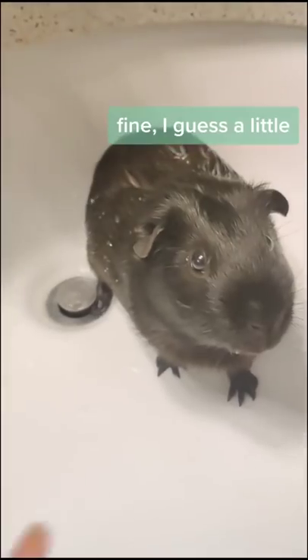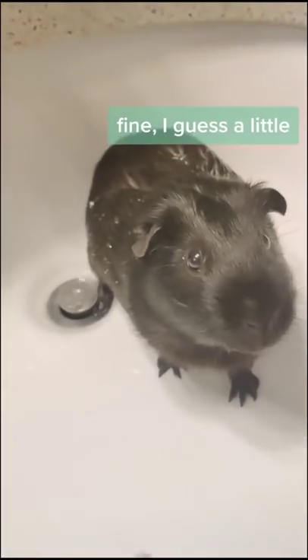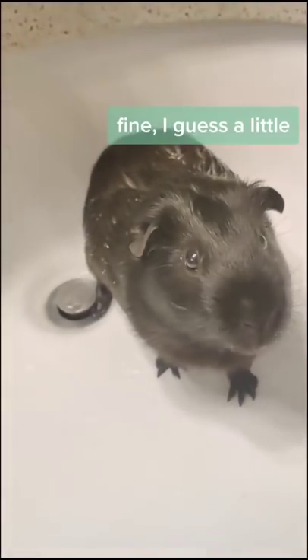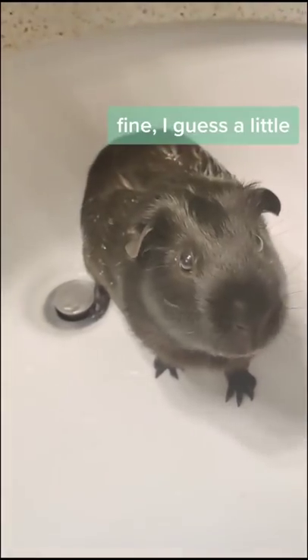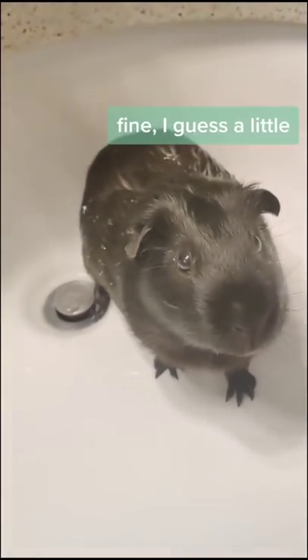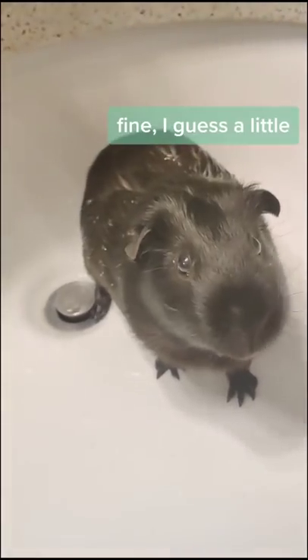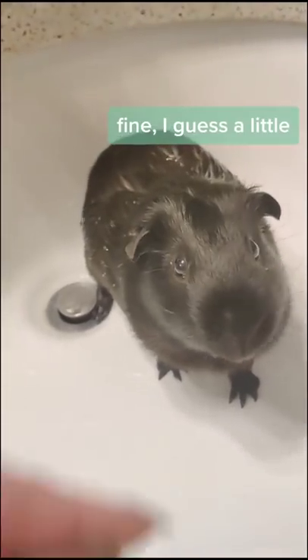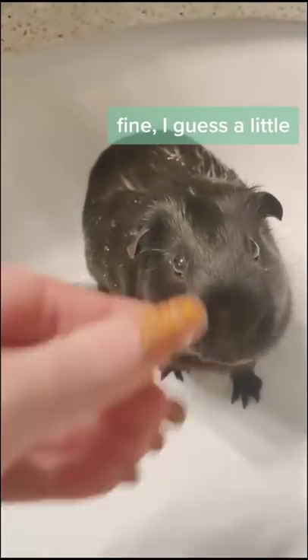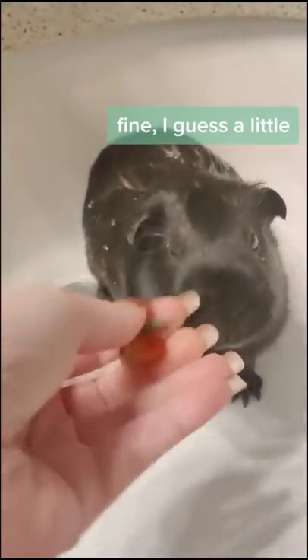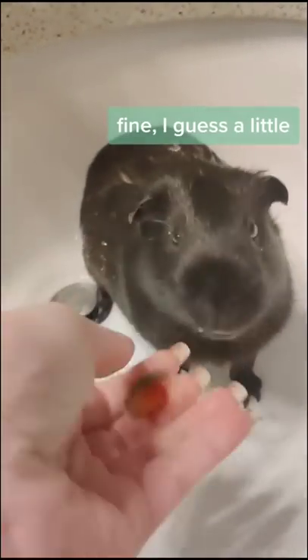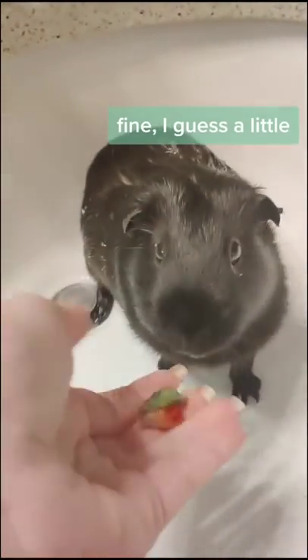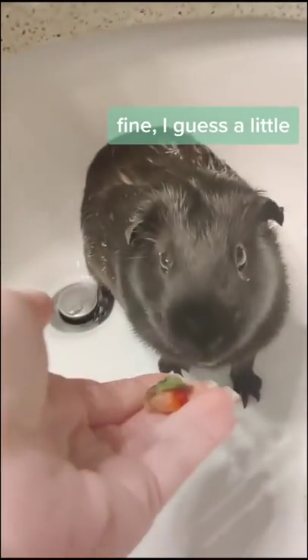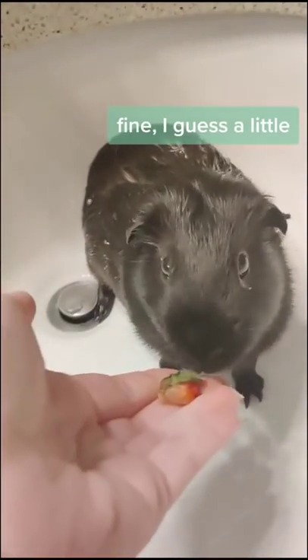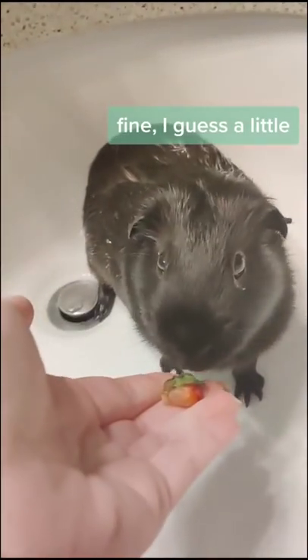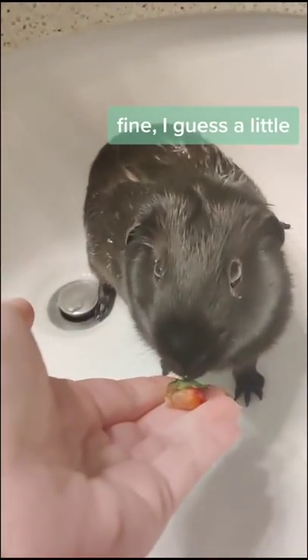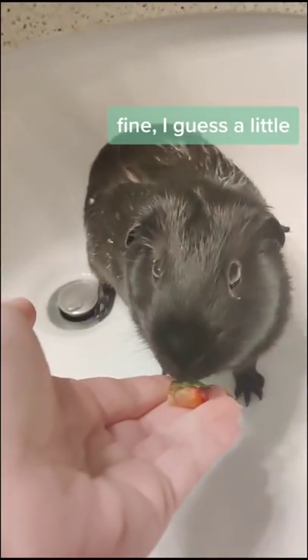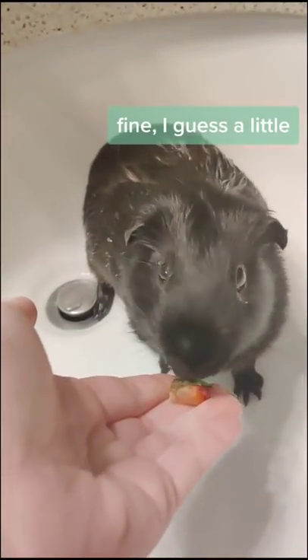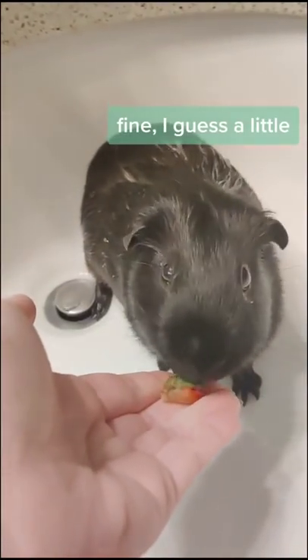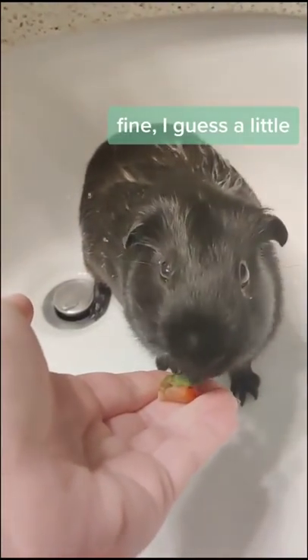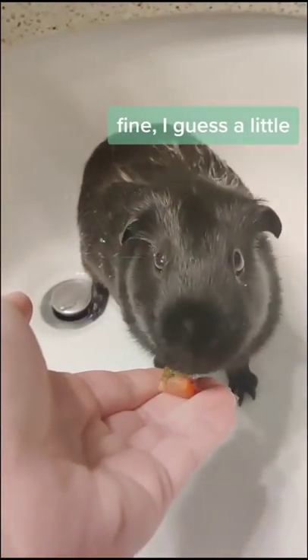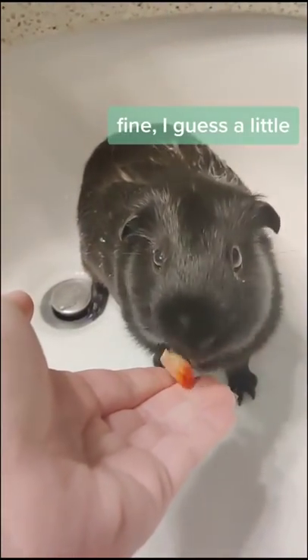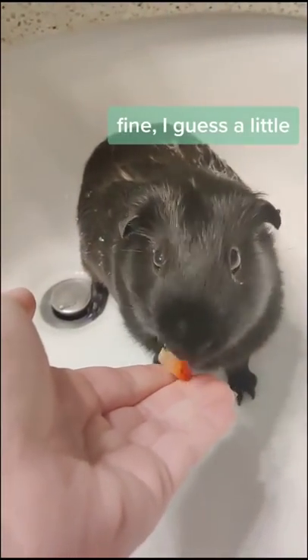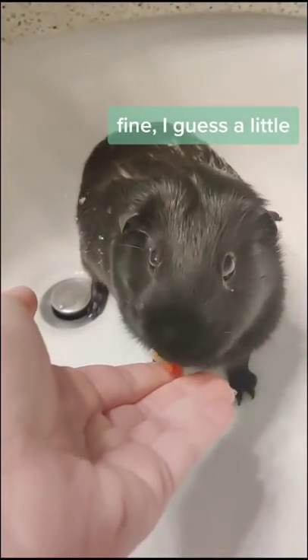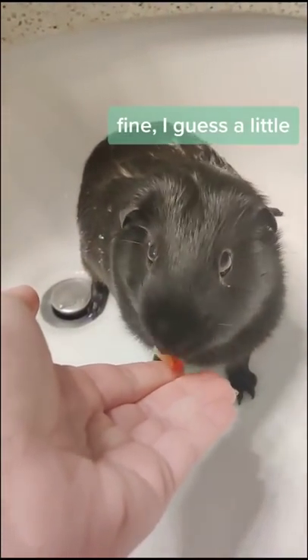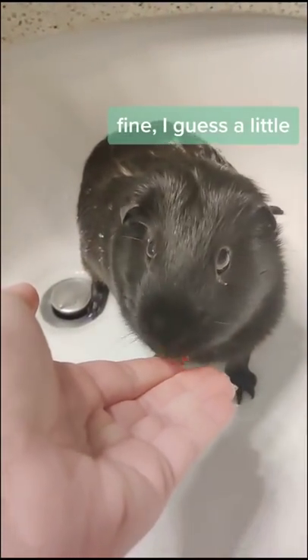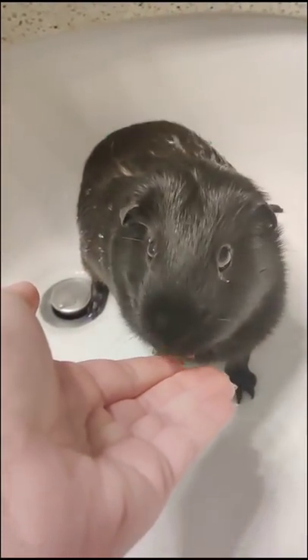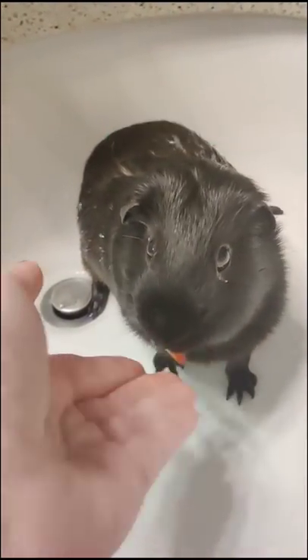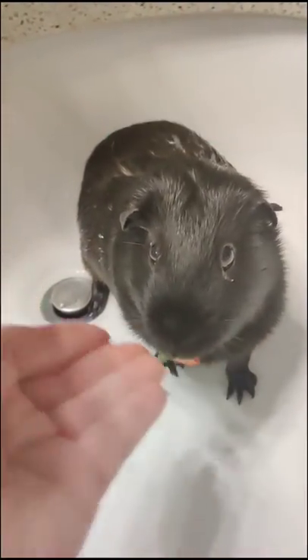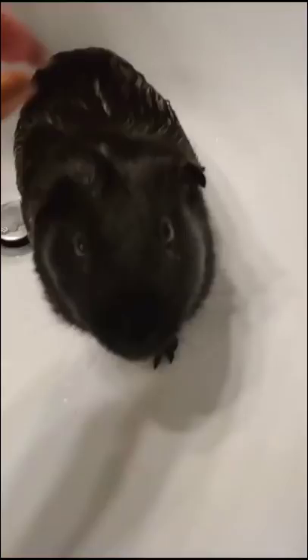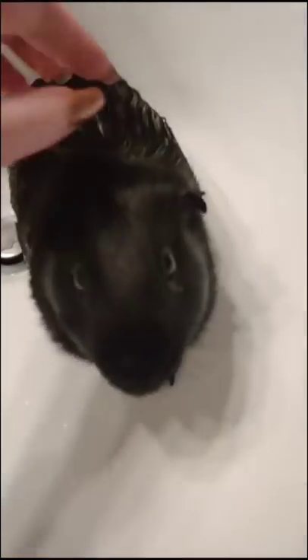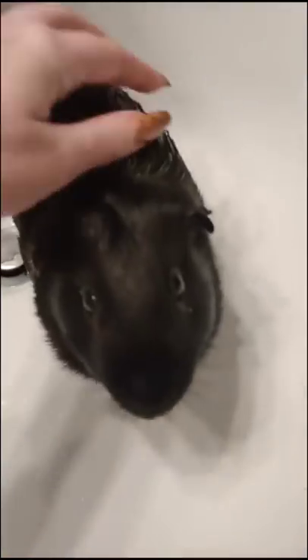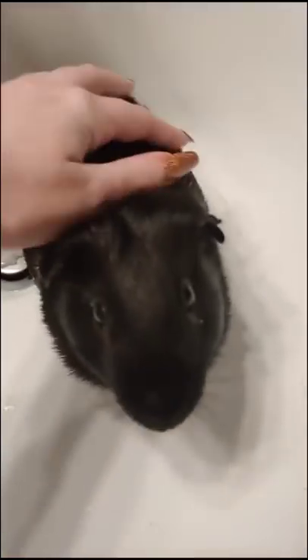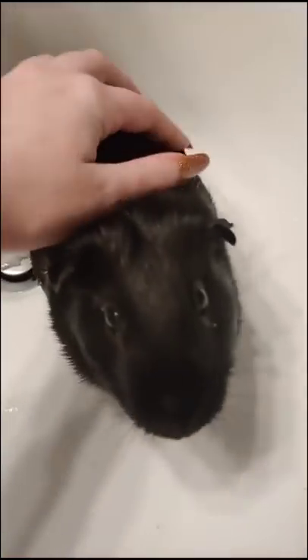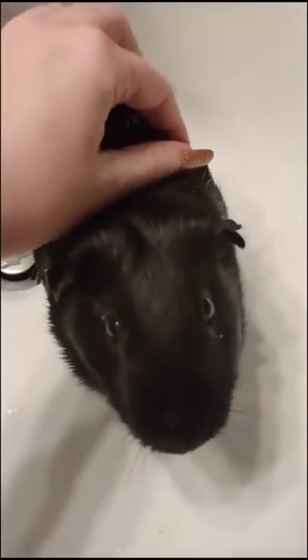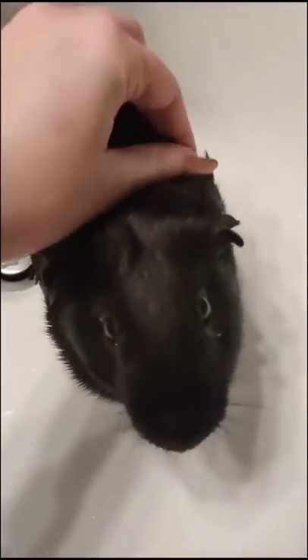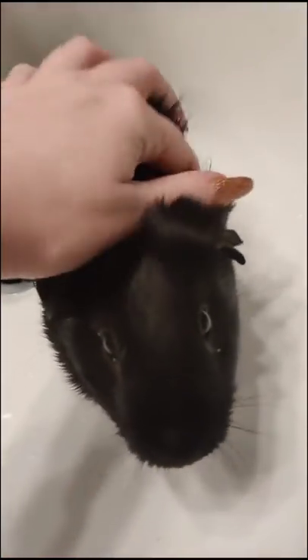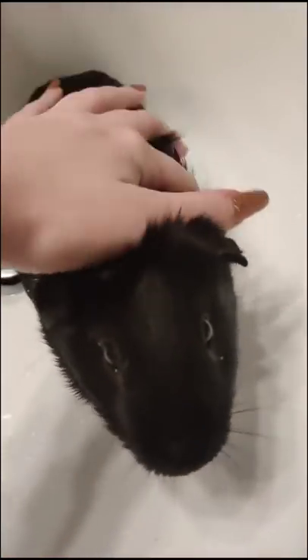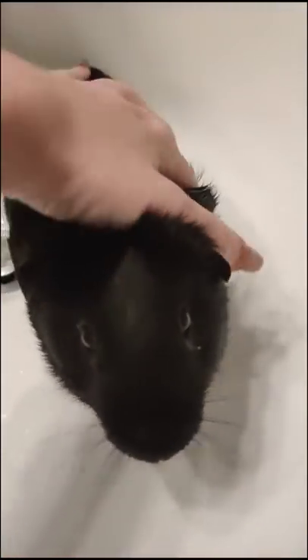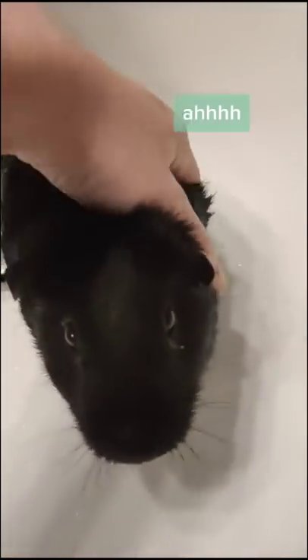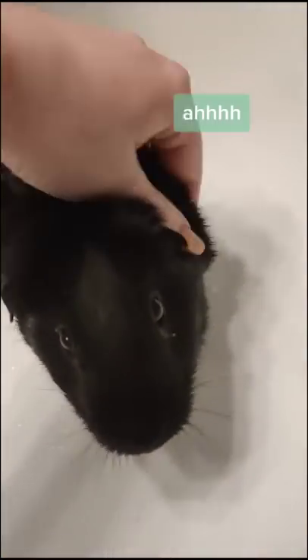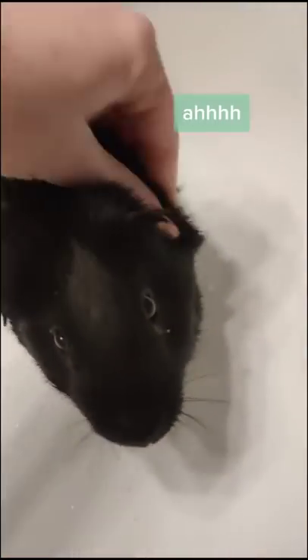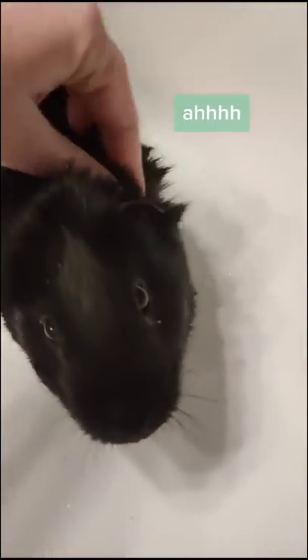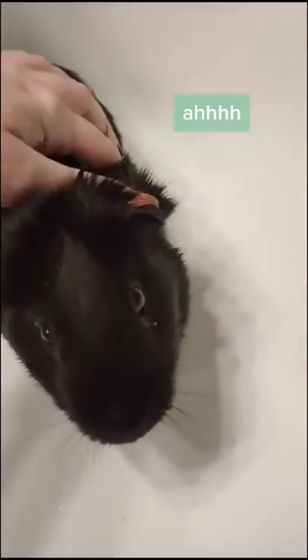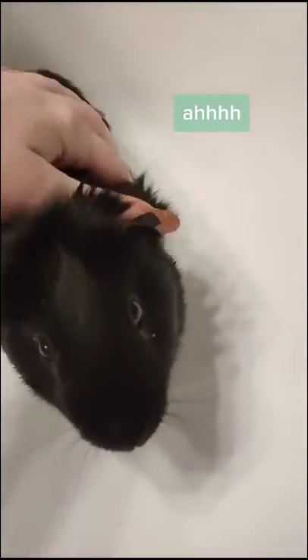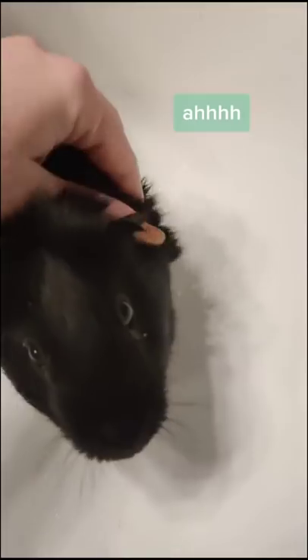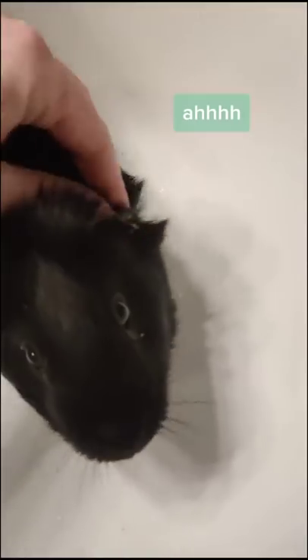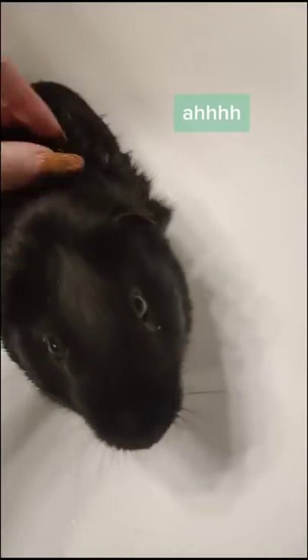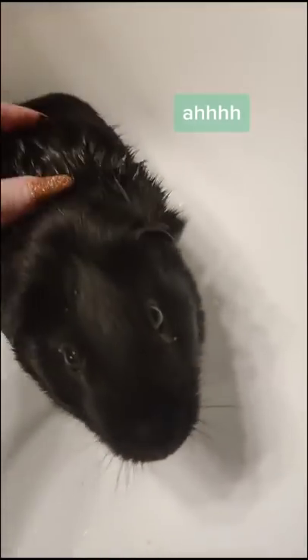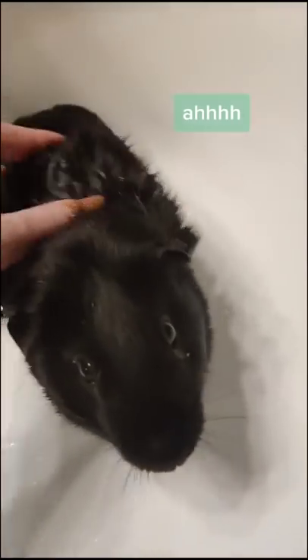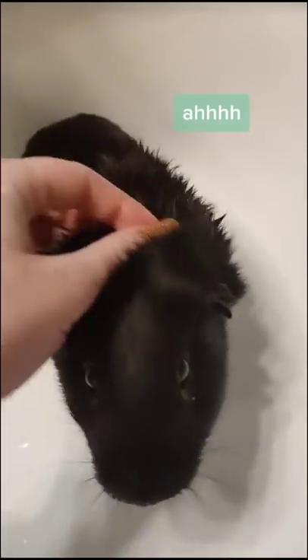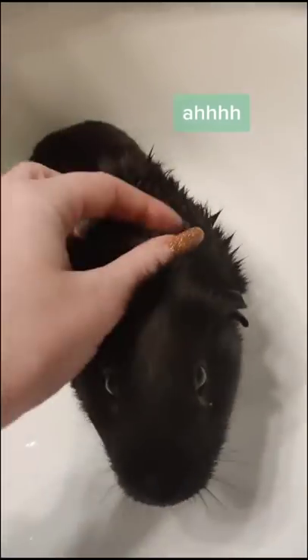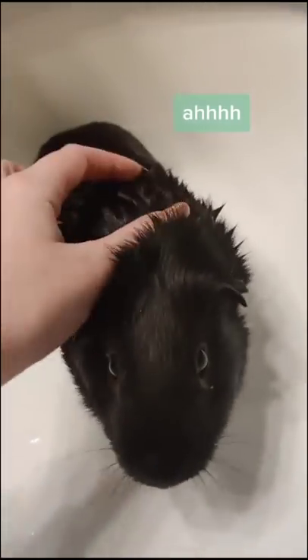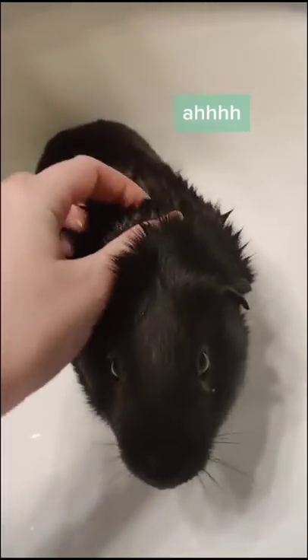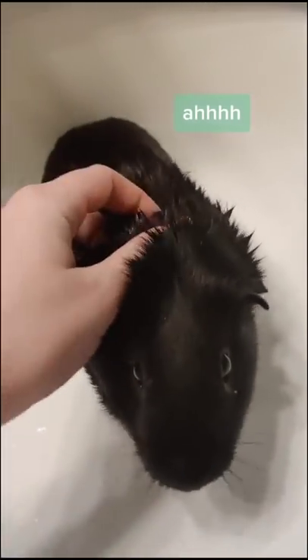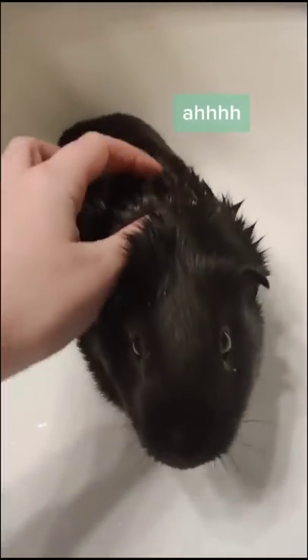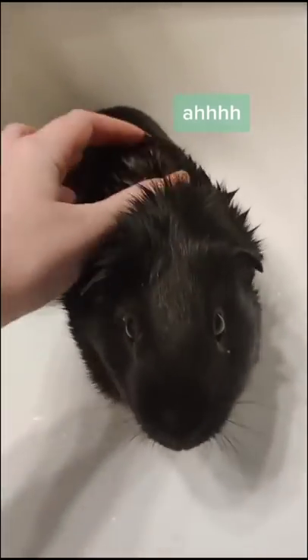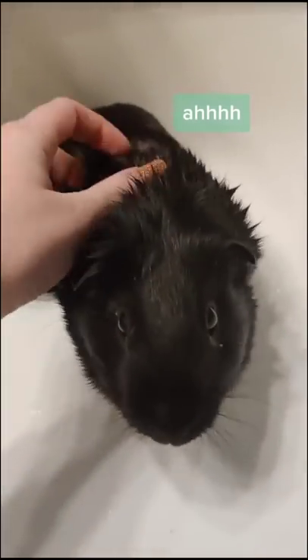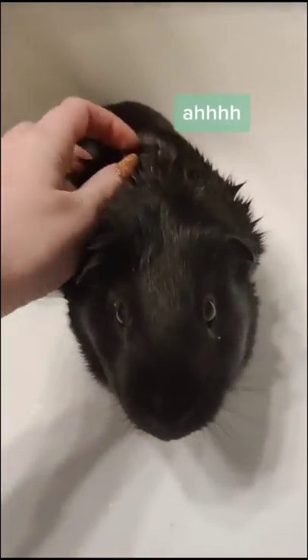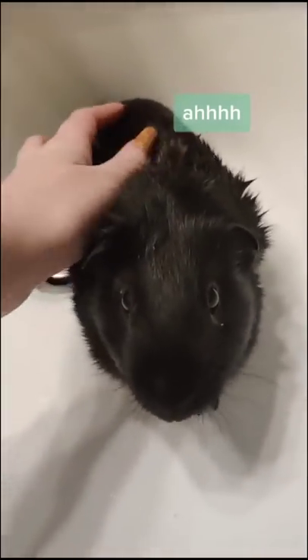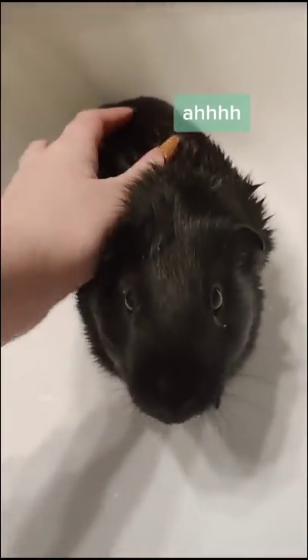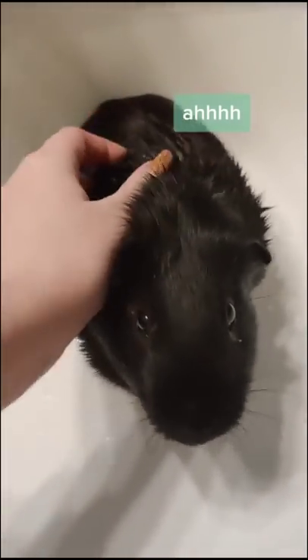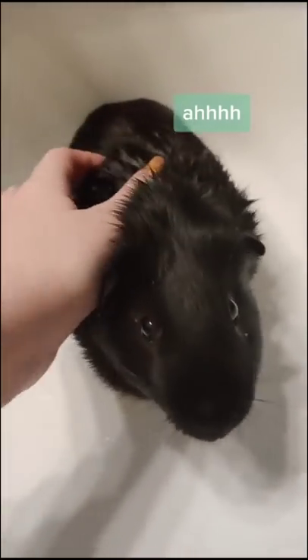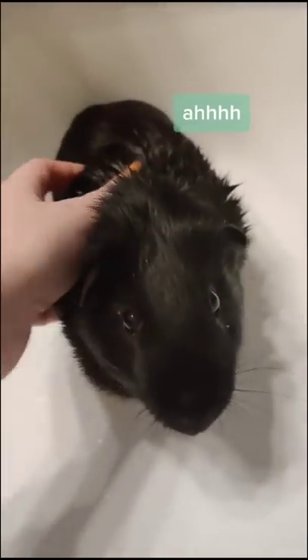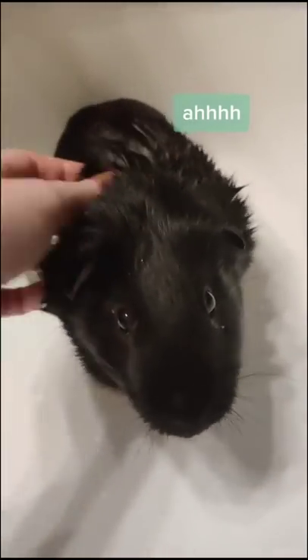Fine, I guess a little. Now we start to practice another aspect of the bath, which is massaging. Ah! There's not actually any shampoo, I'm just pretending.